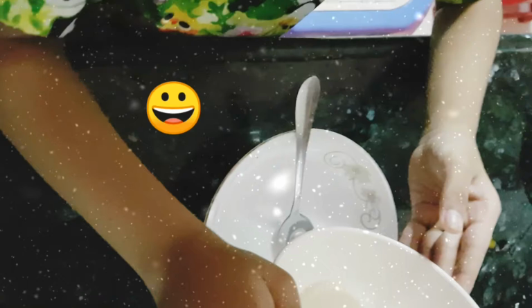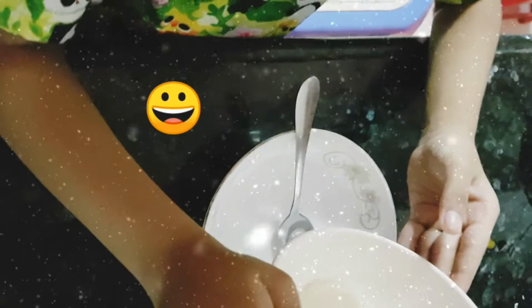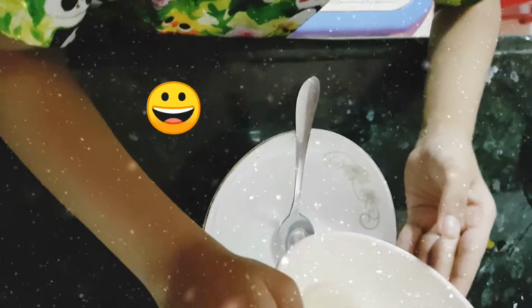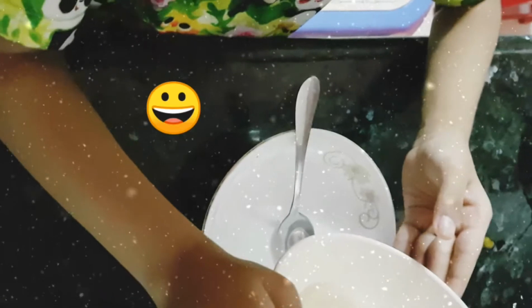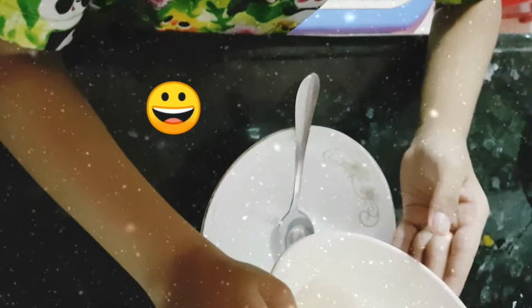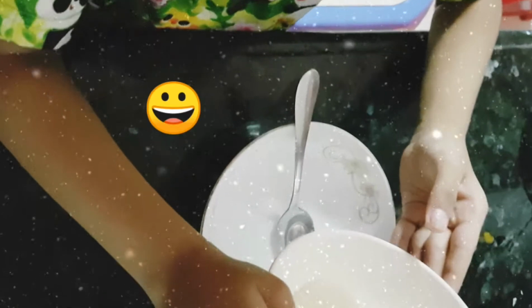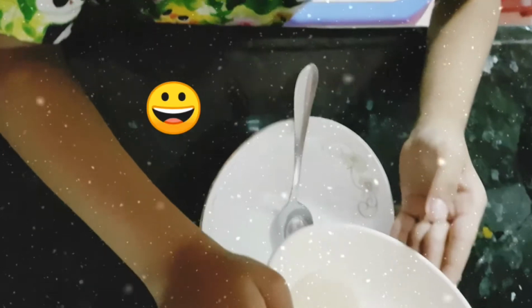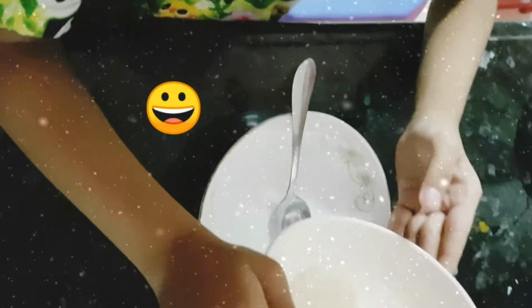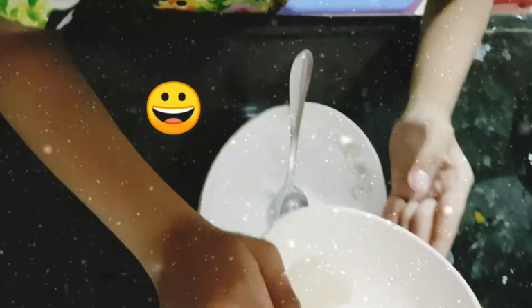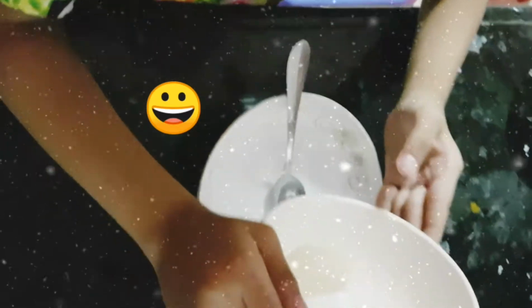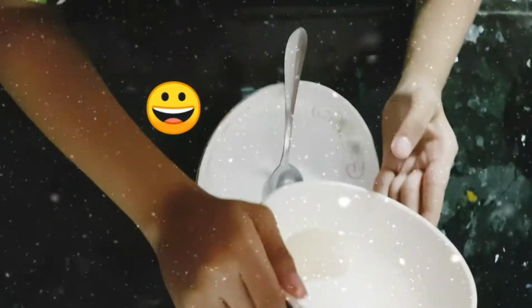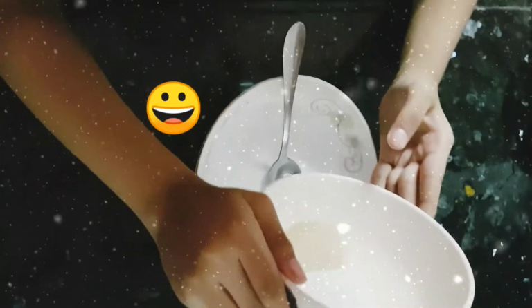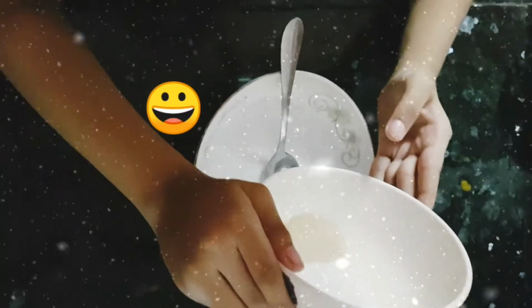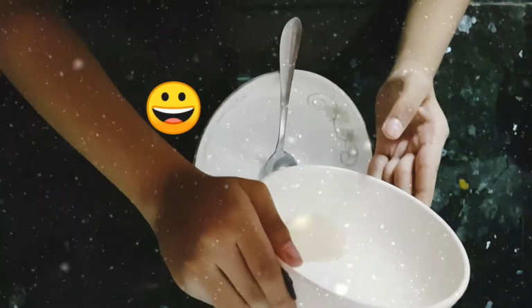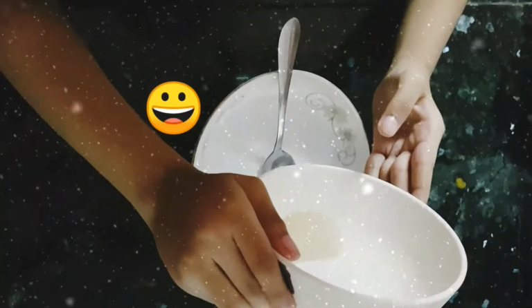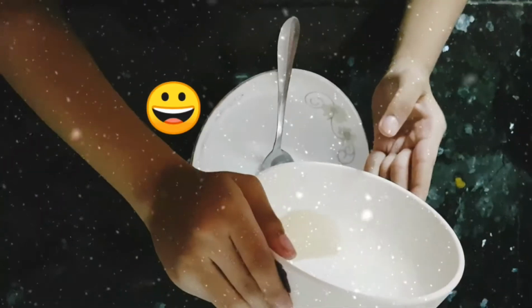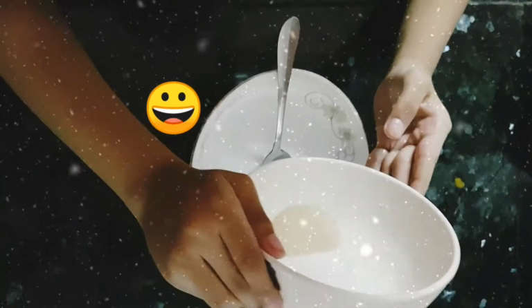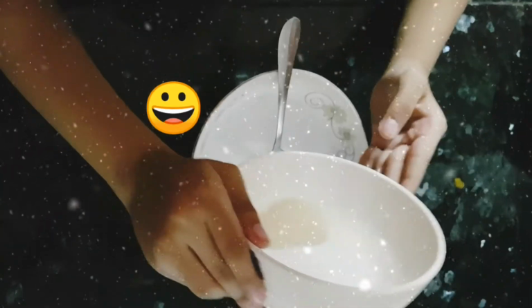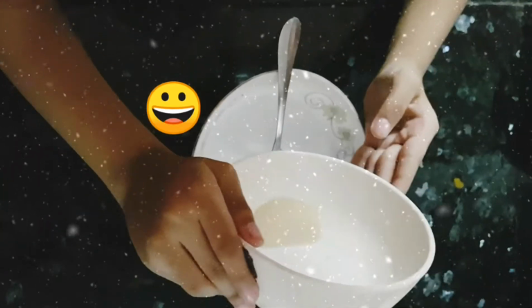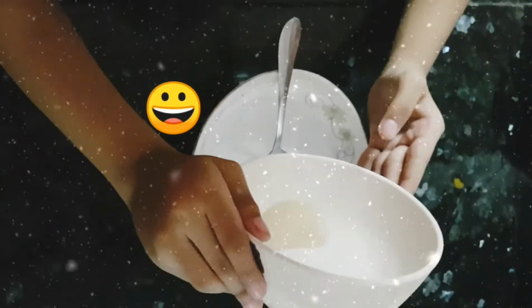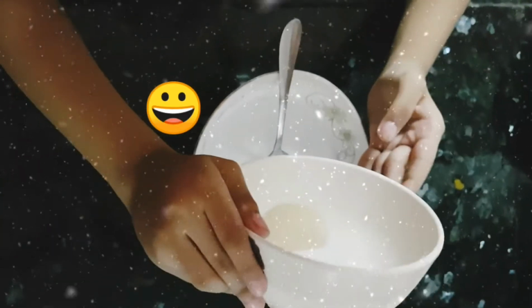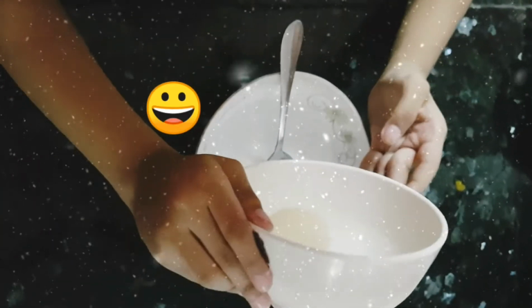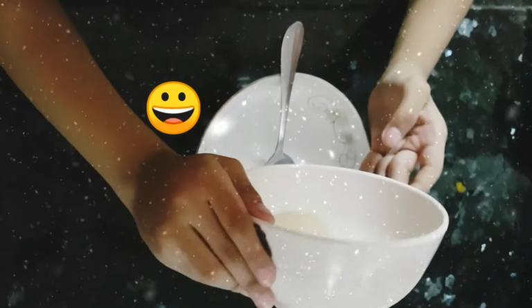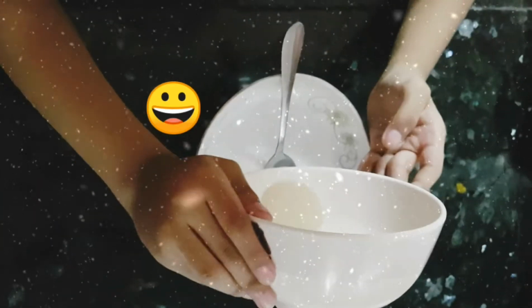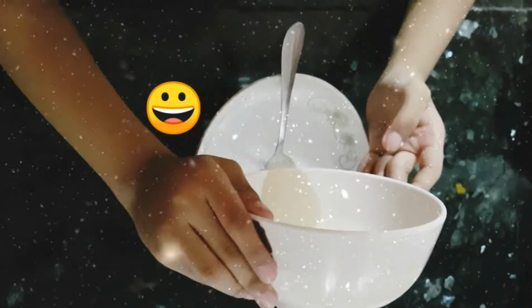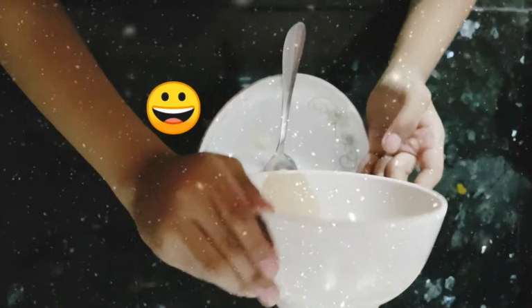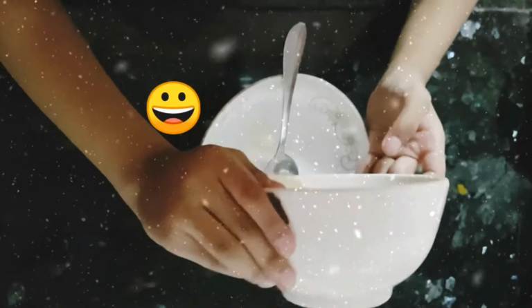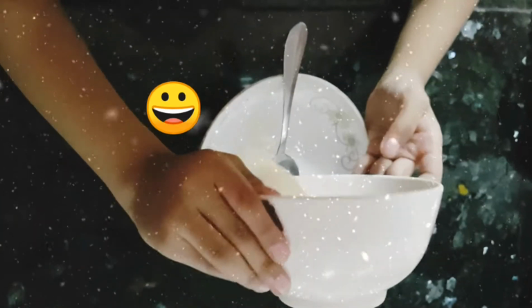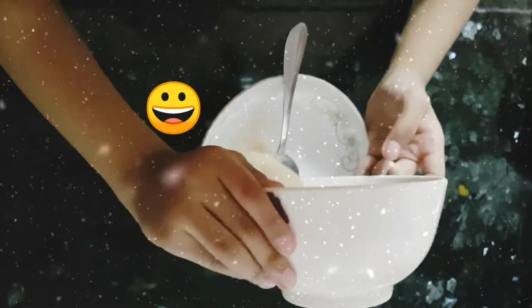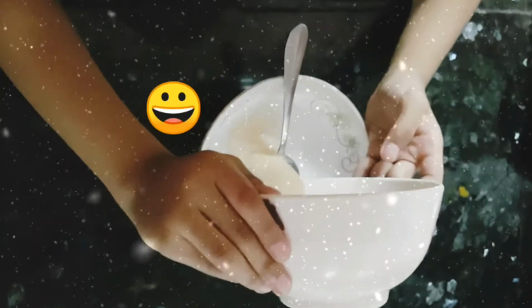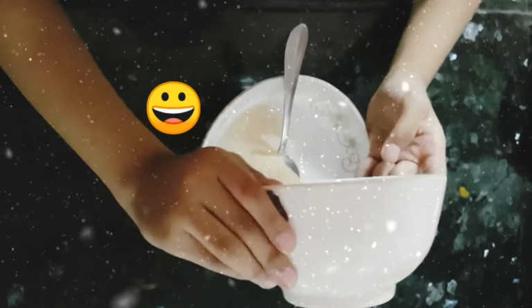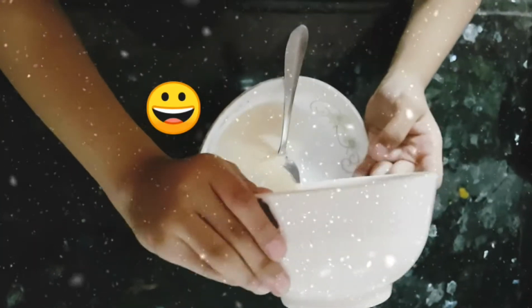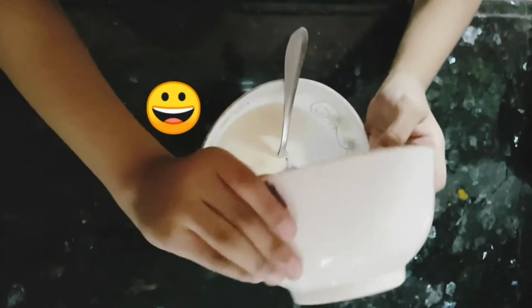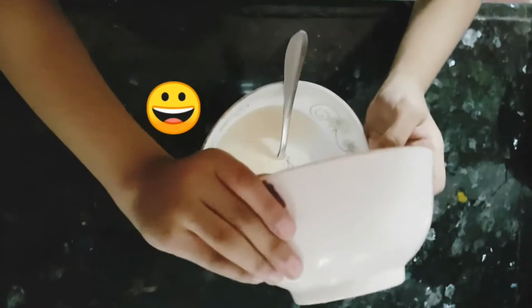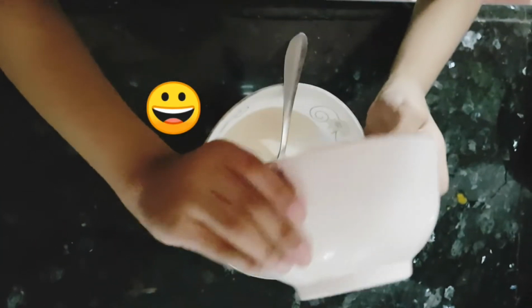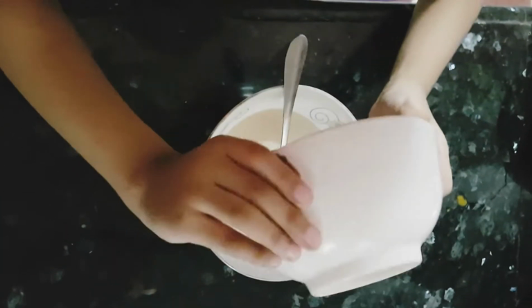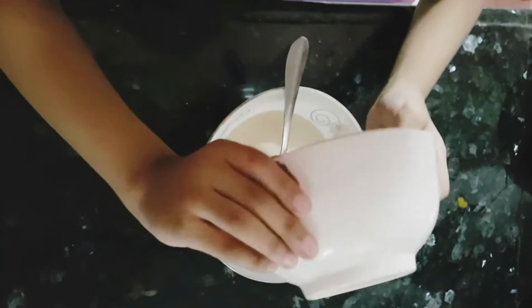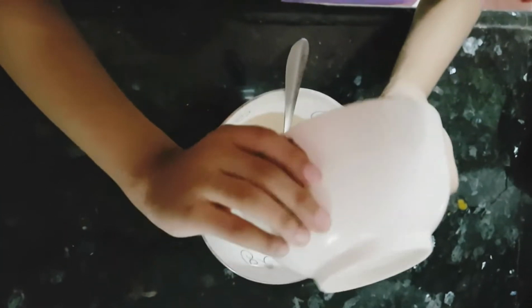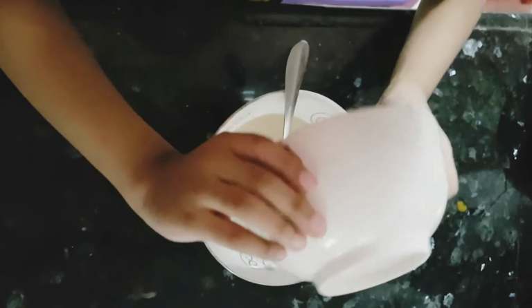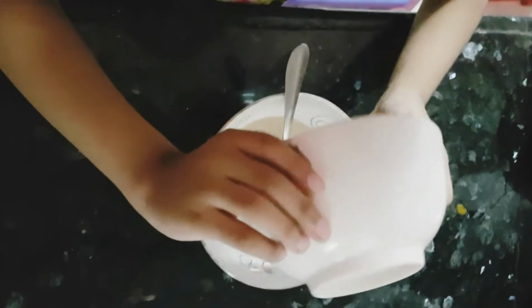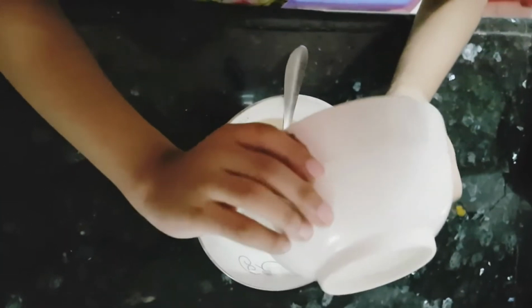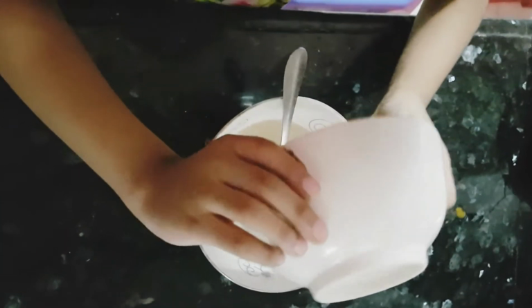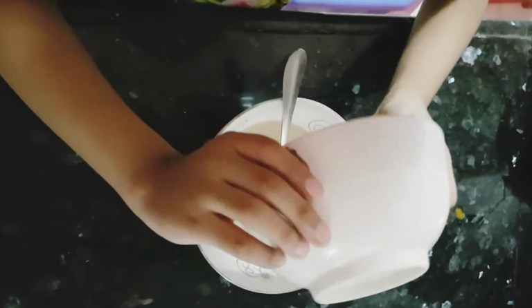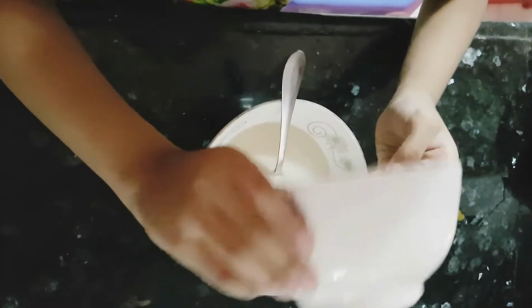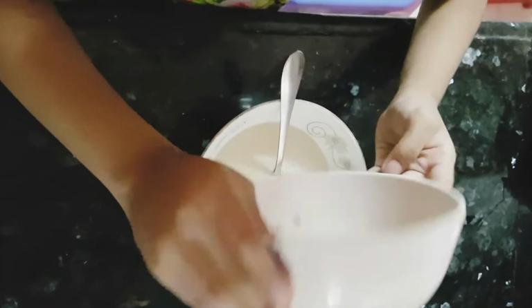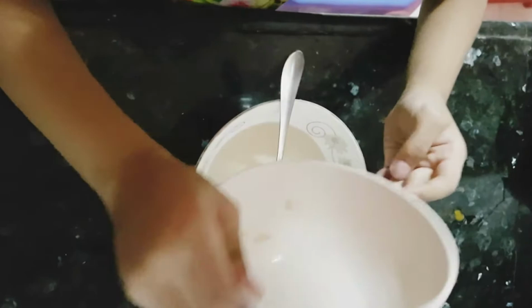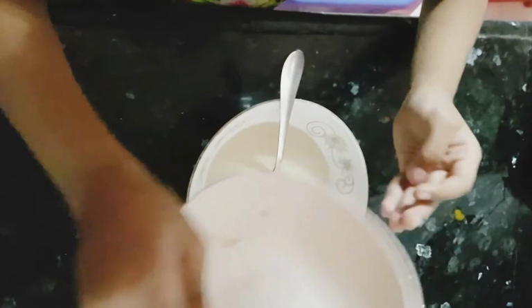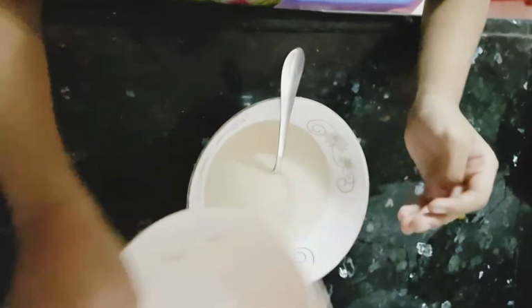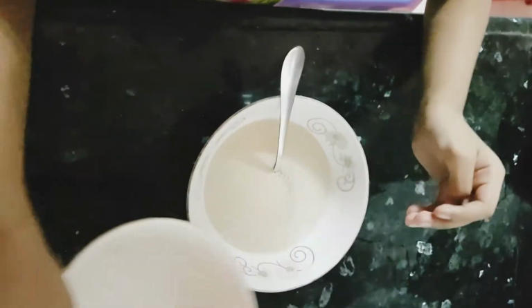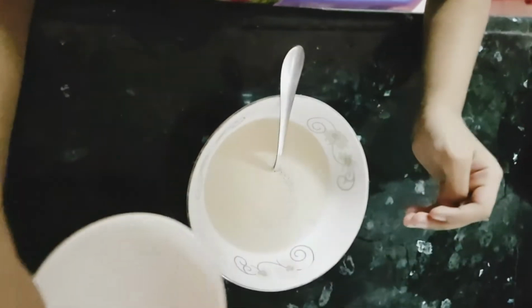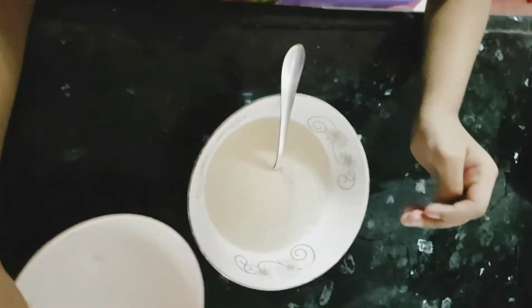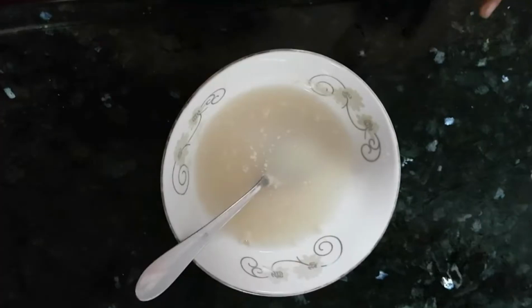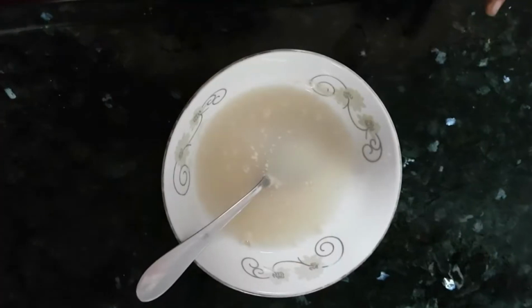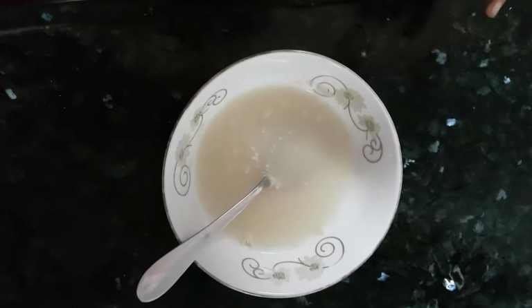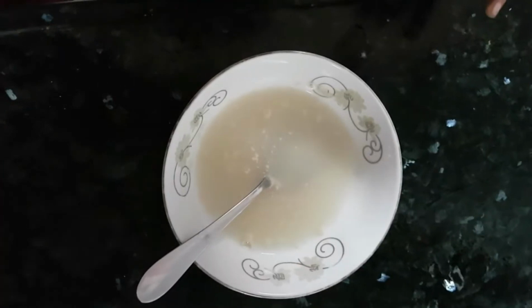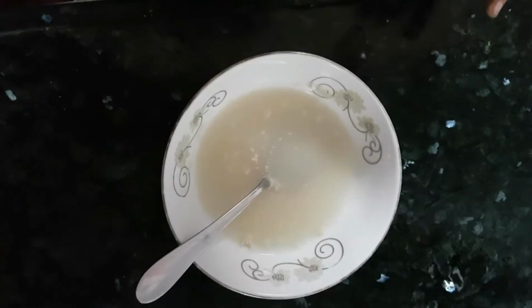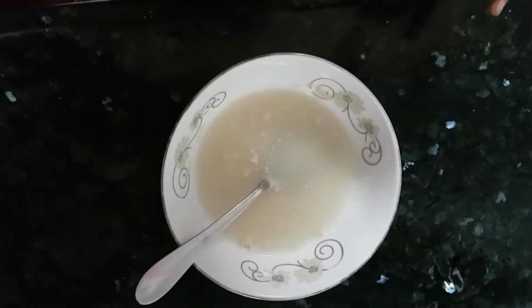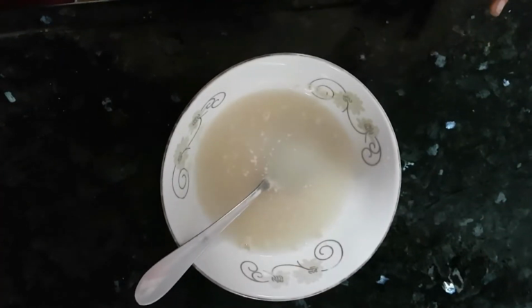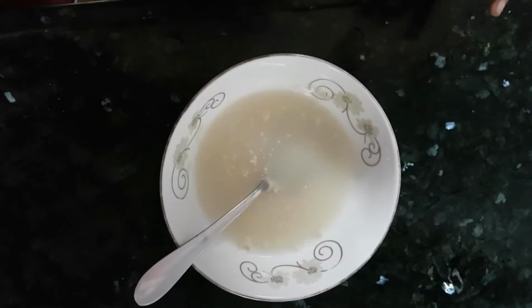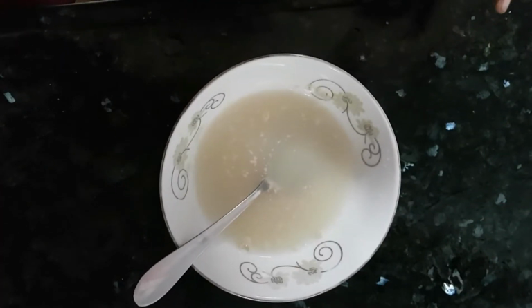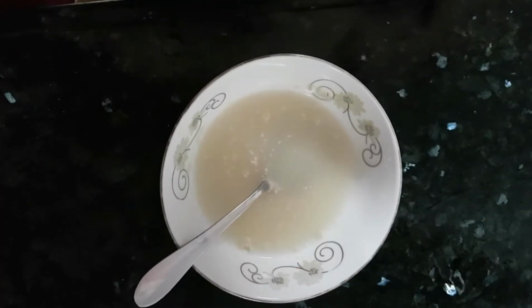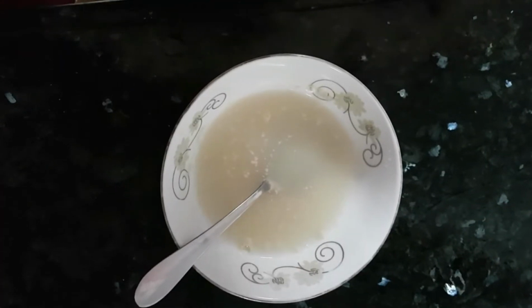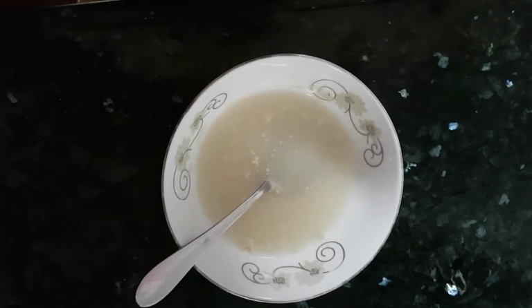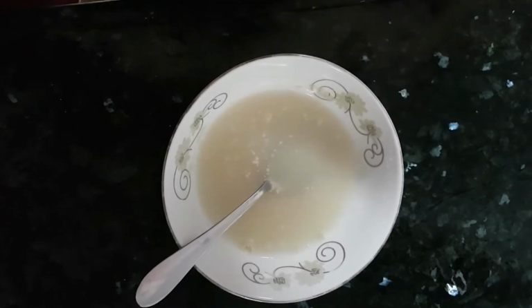Today we are making pizza. First, put warm water in yeast.